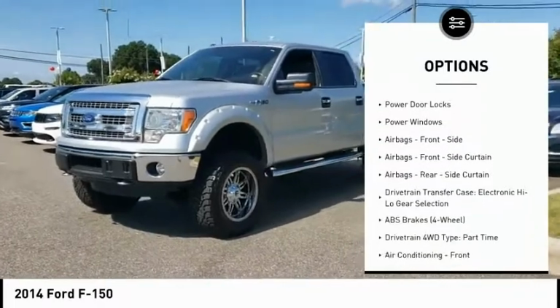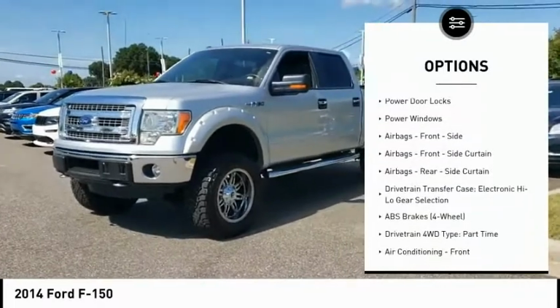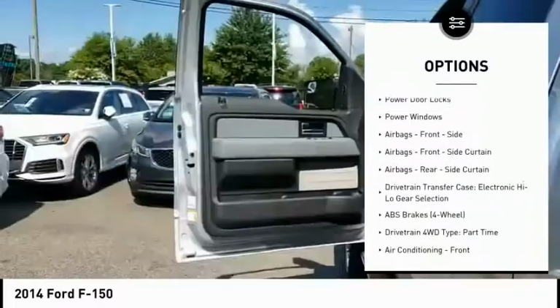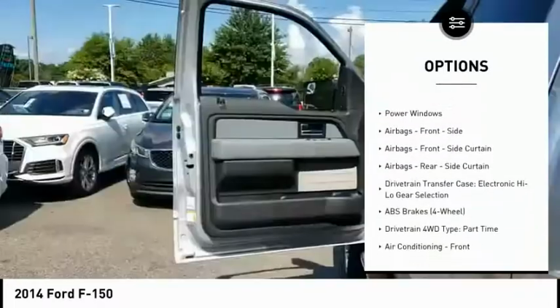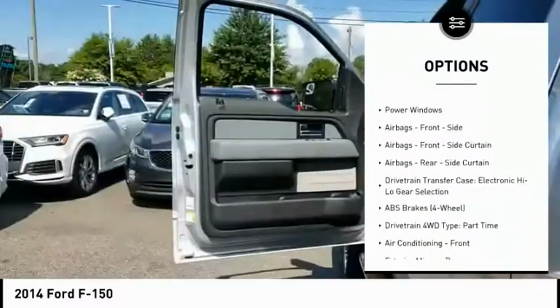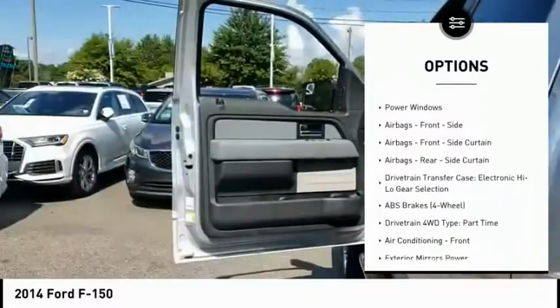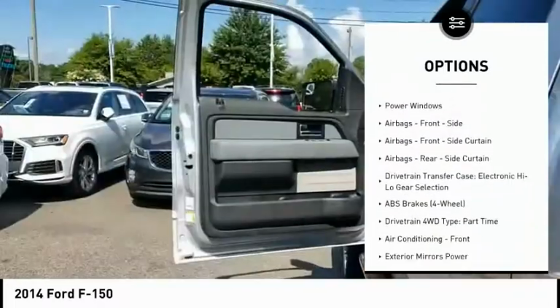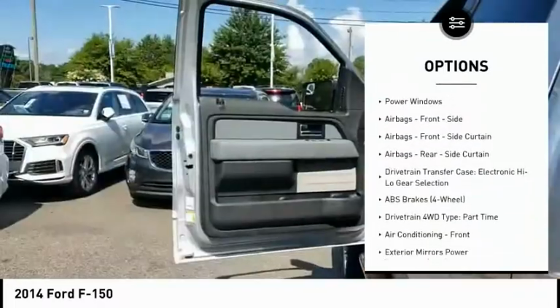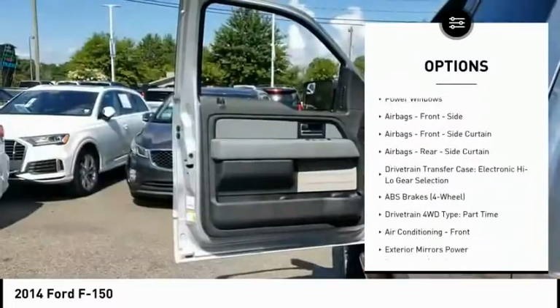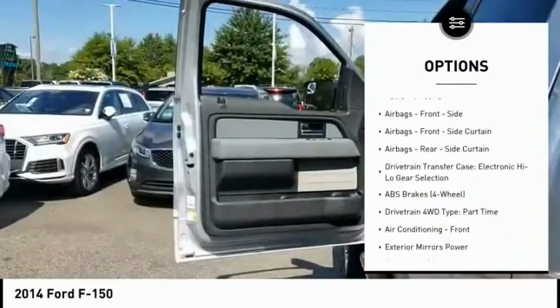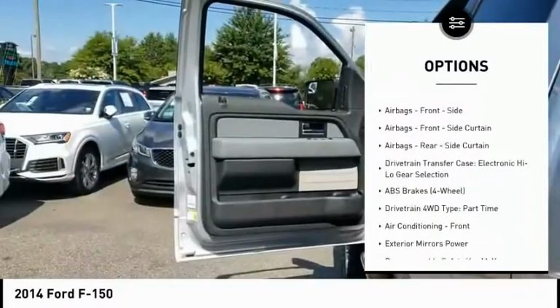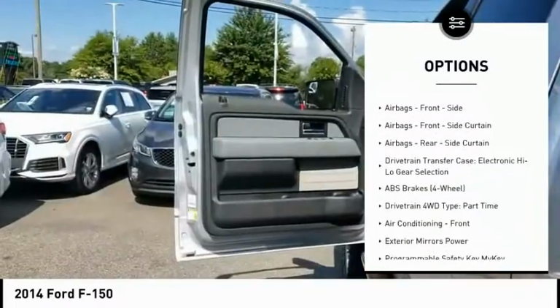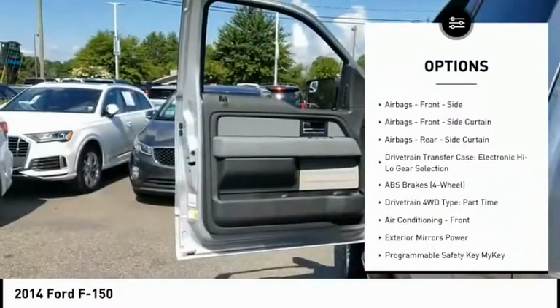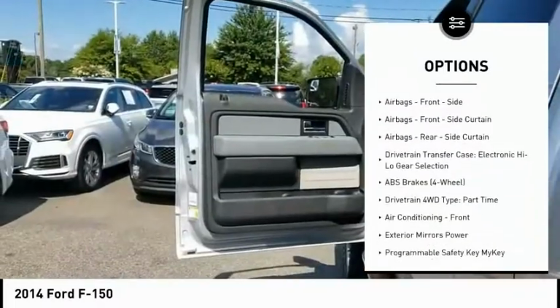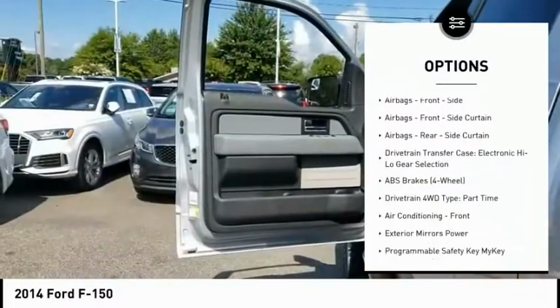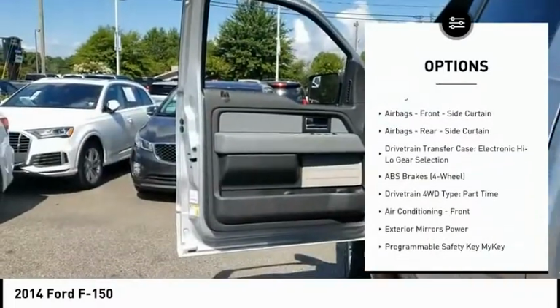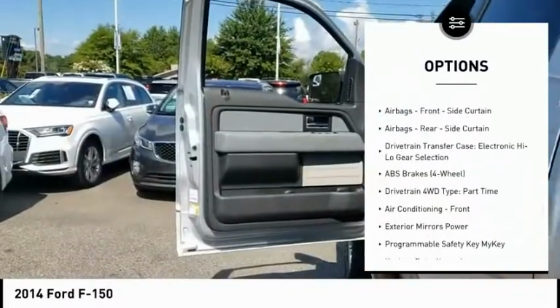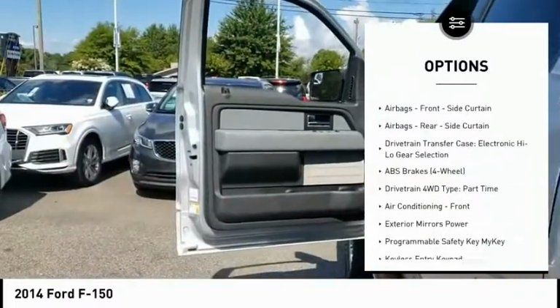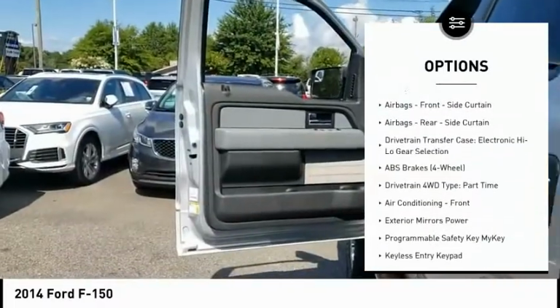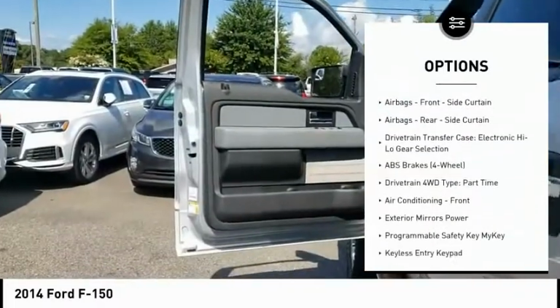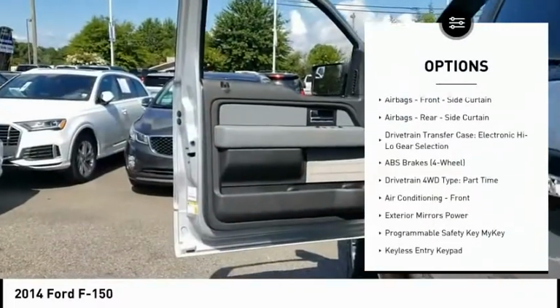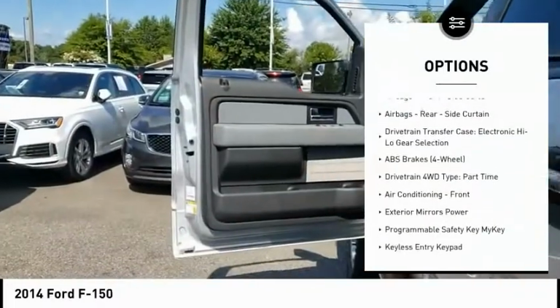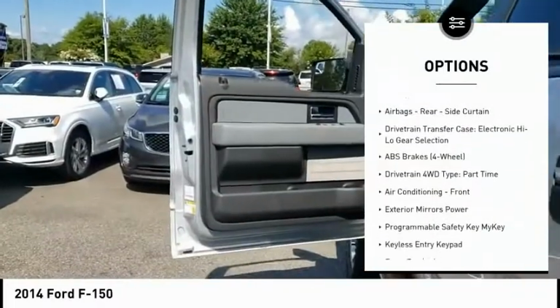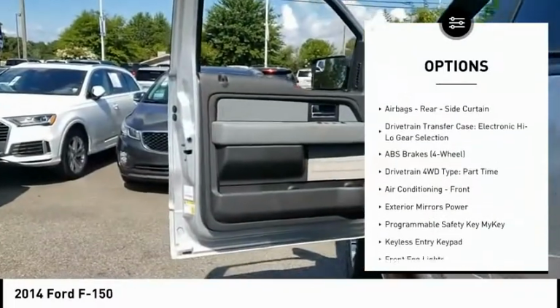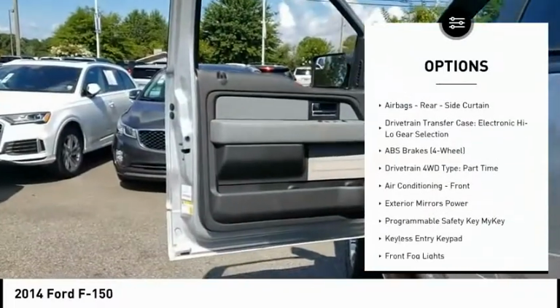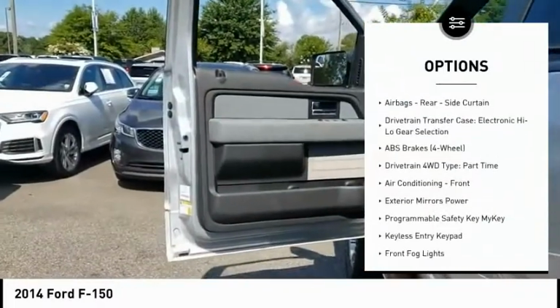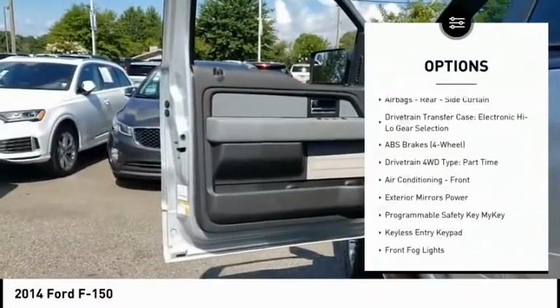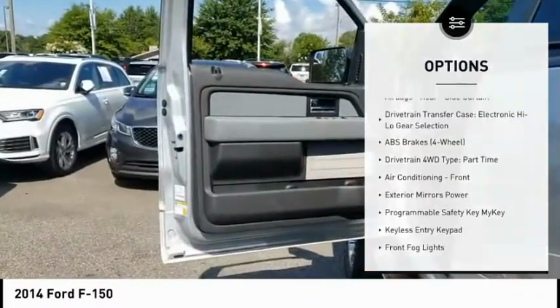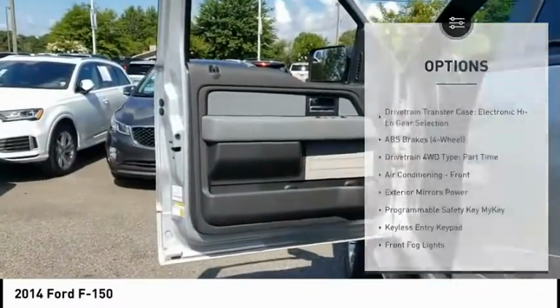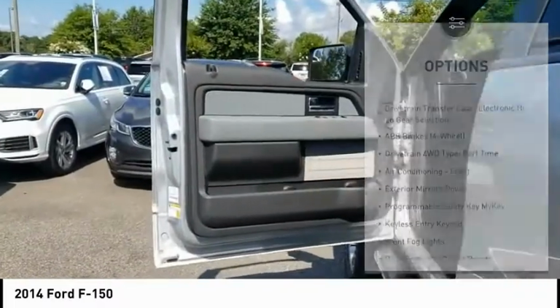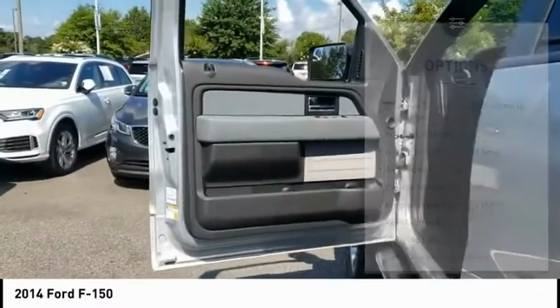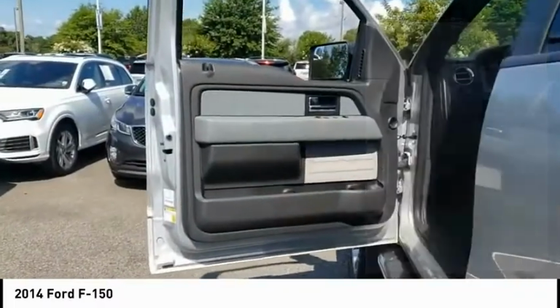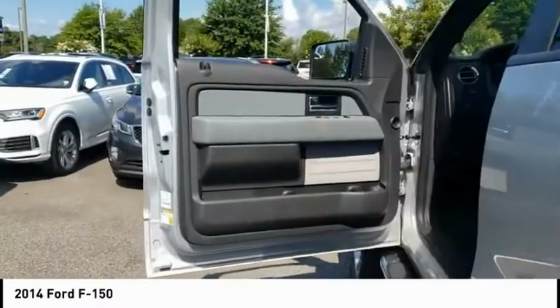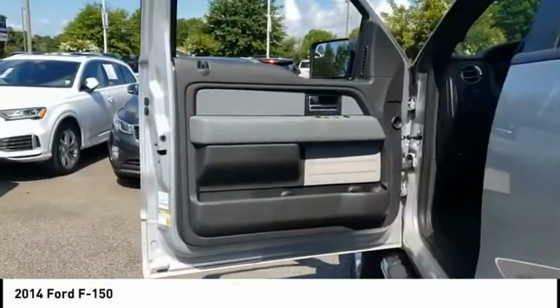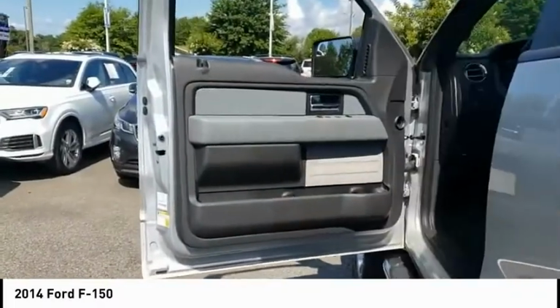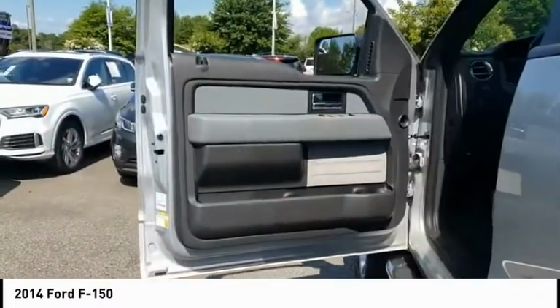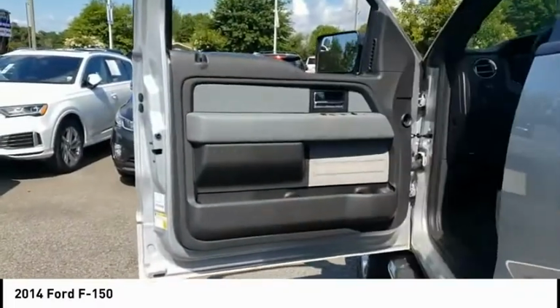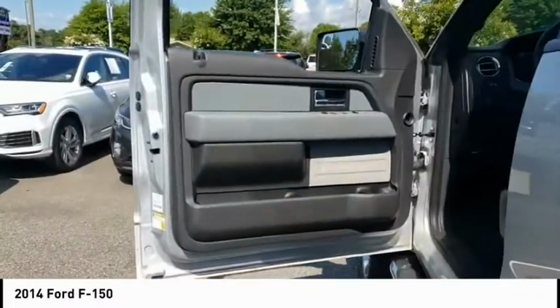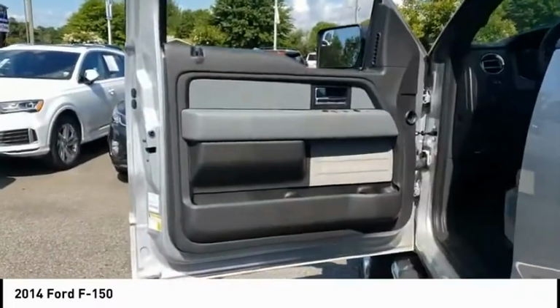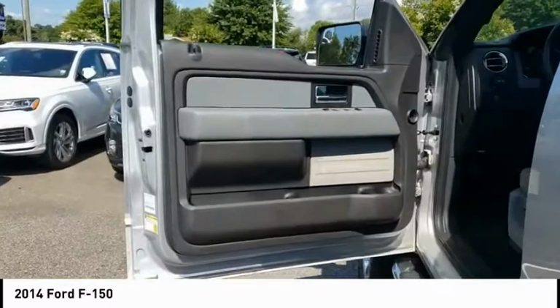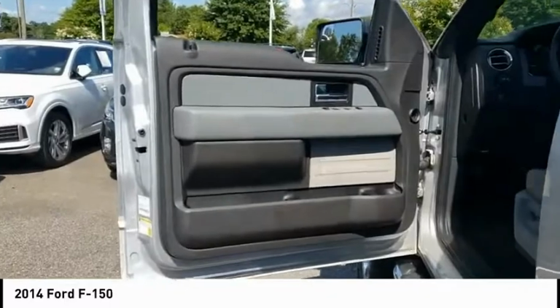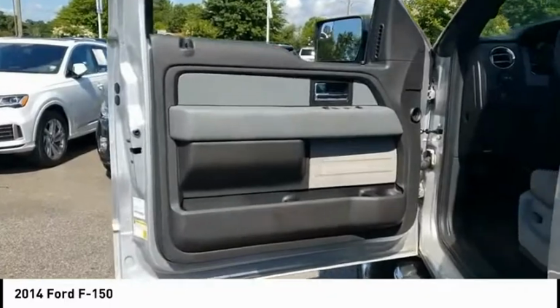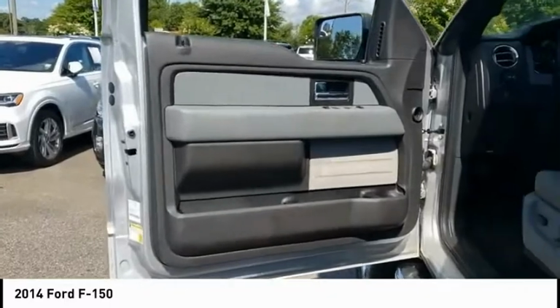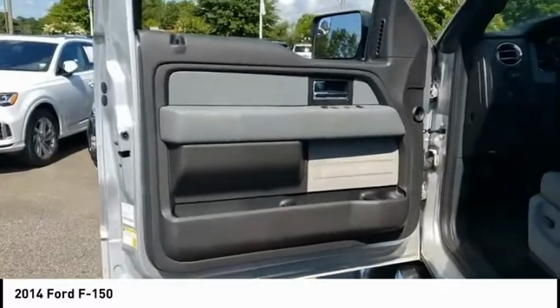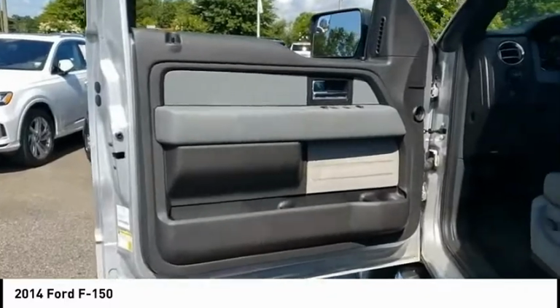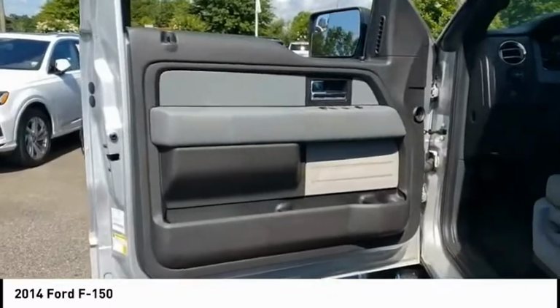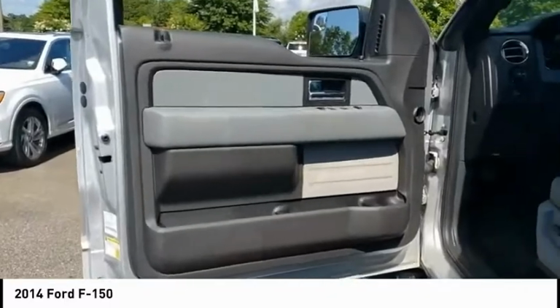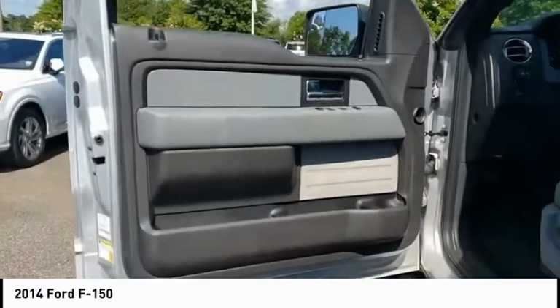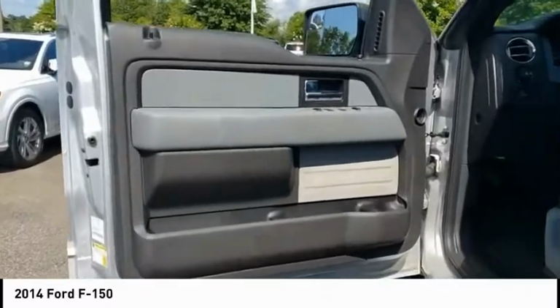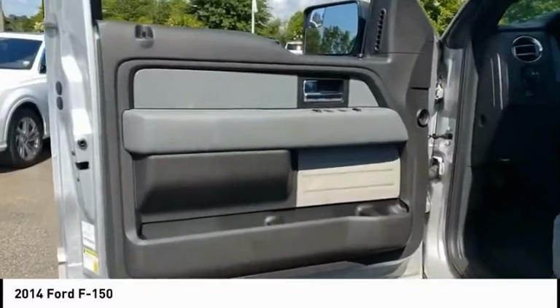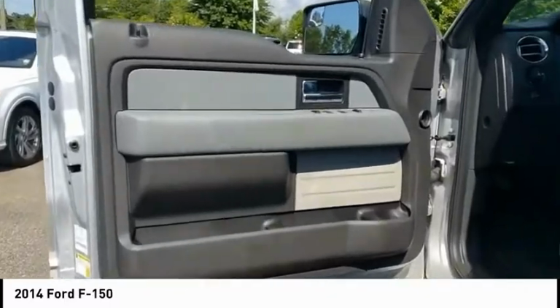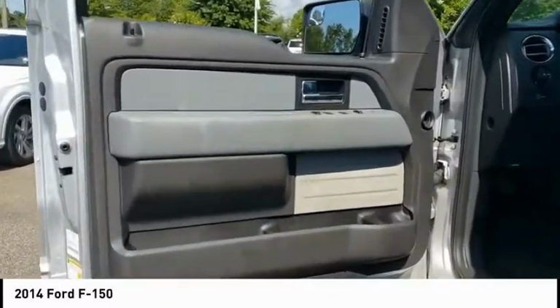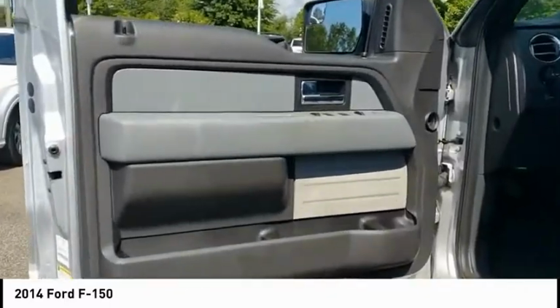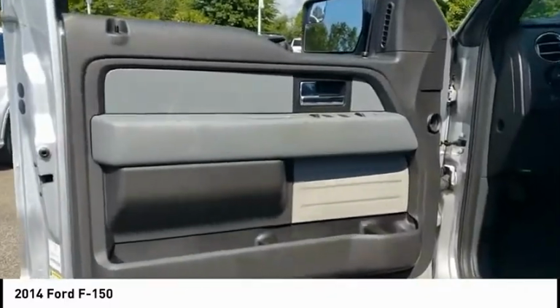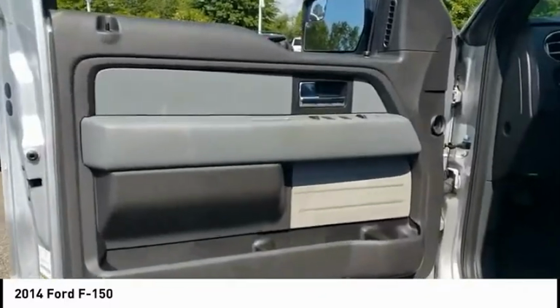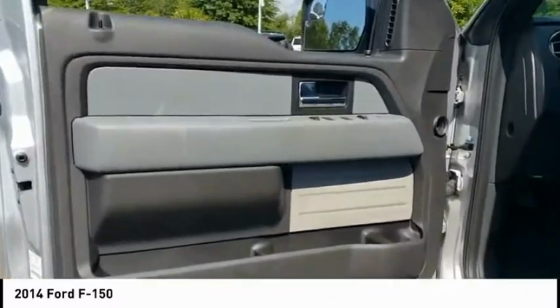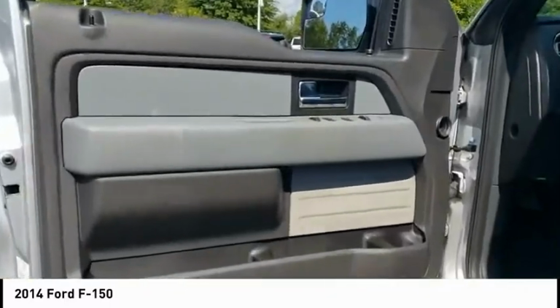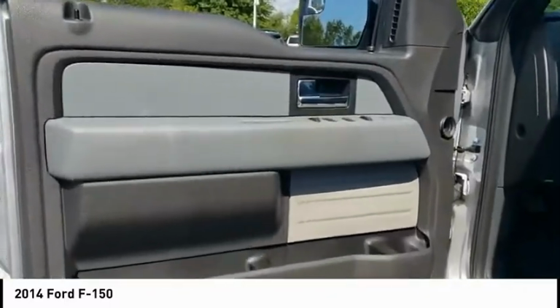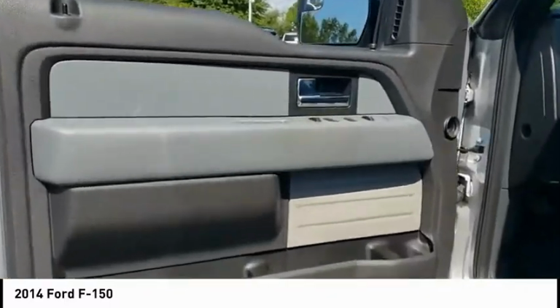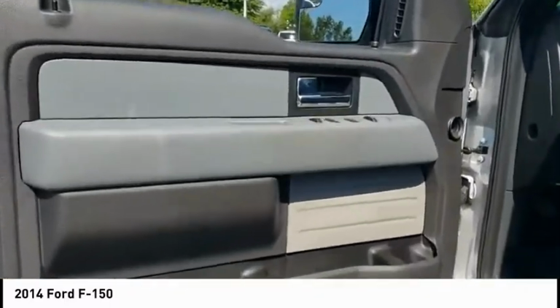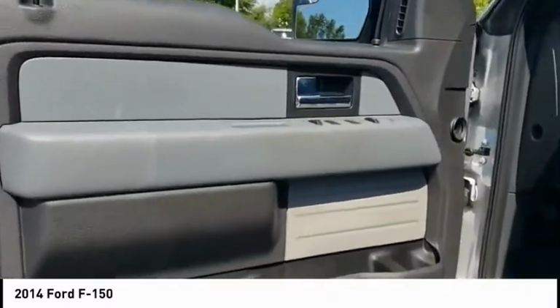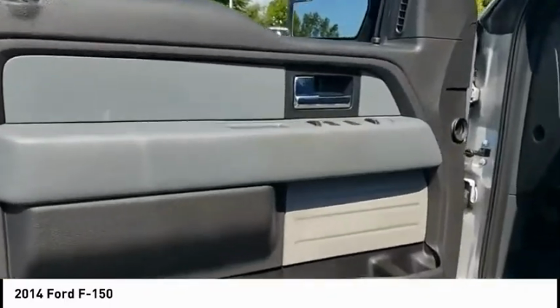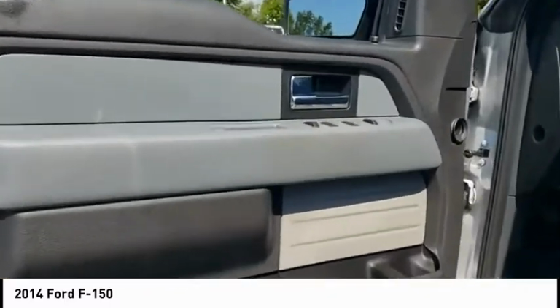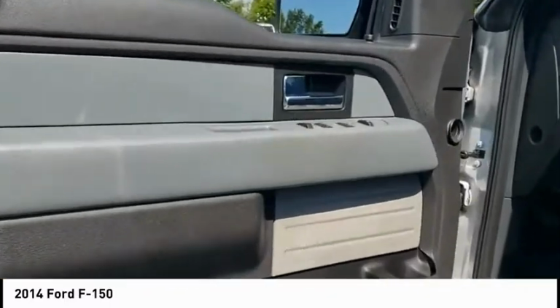Fog lights, capless fuel filler system, cruise control, child safety locks, power door locks, power windows.